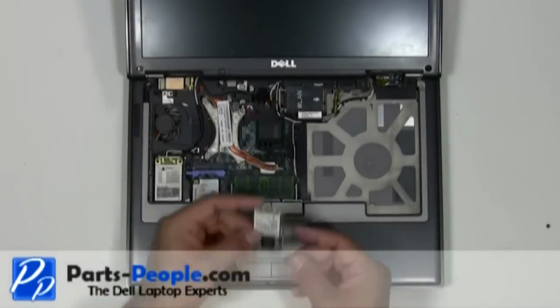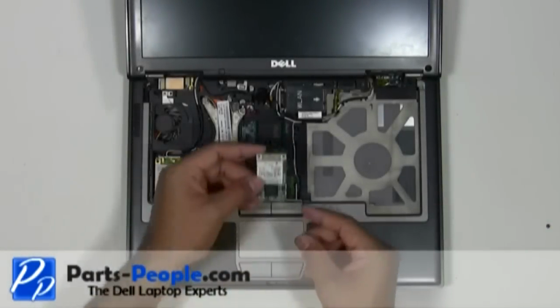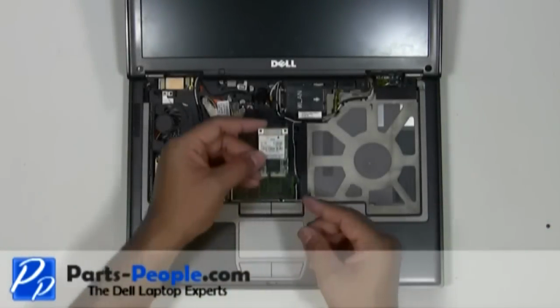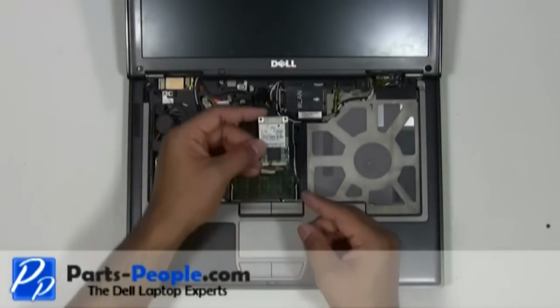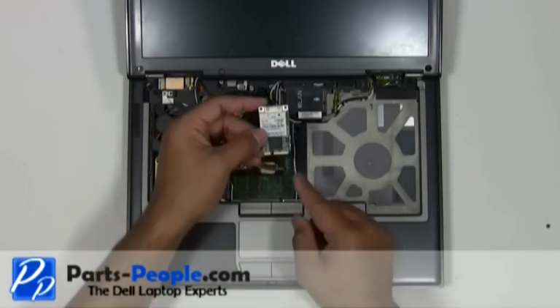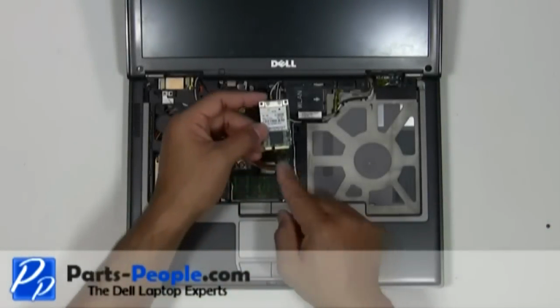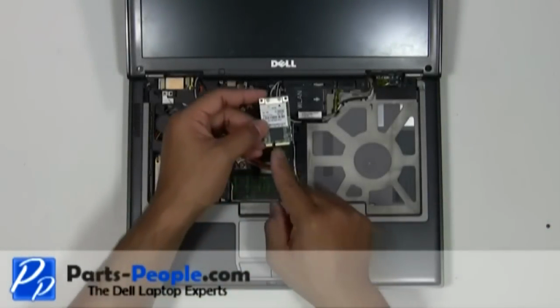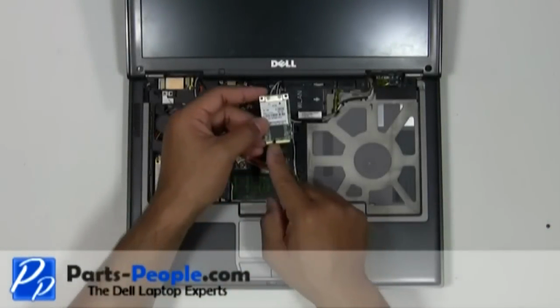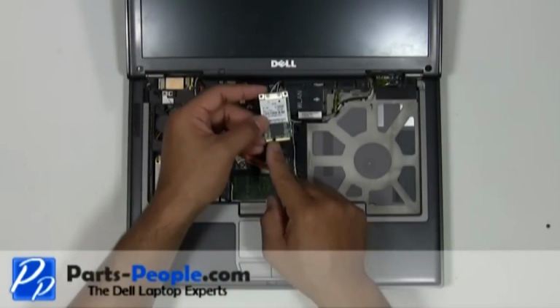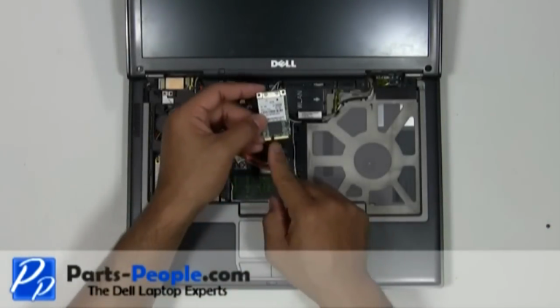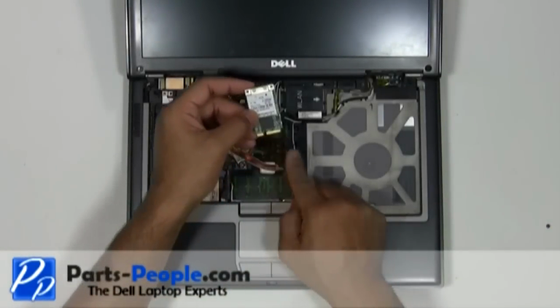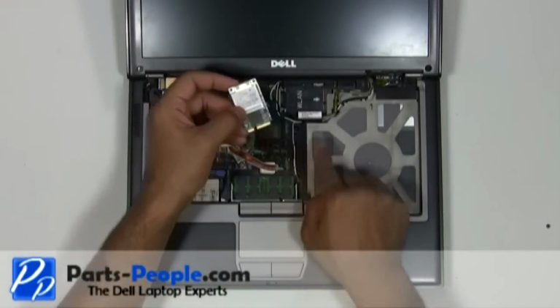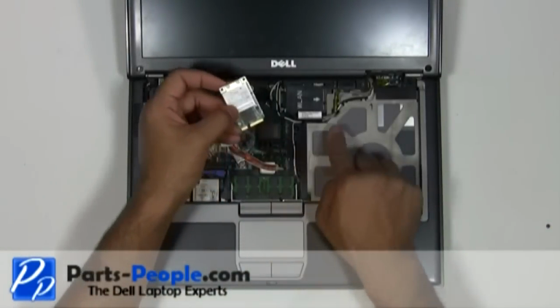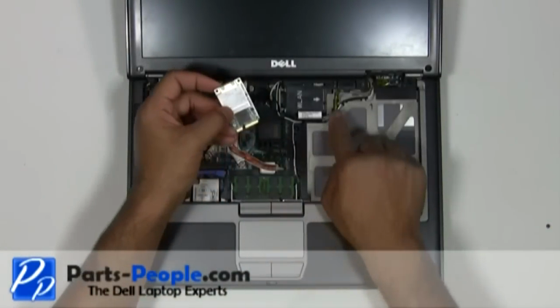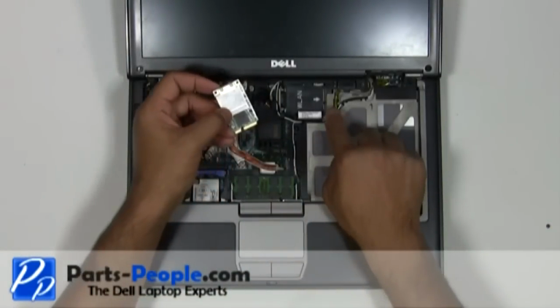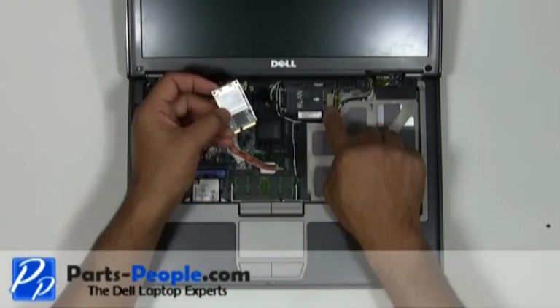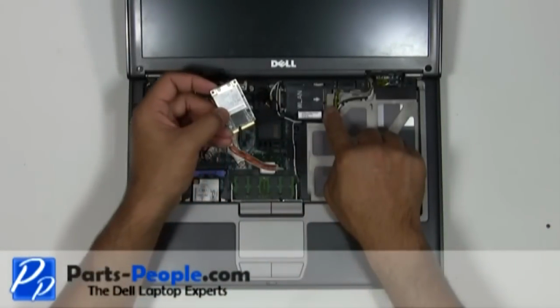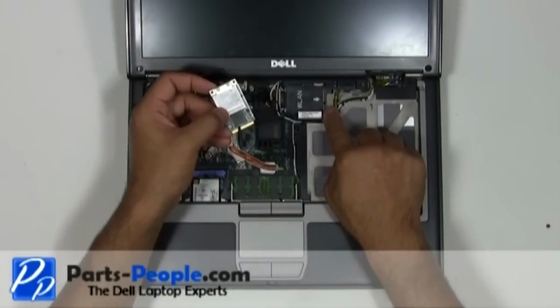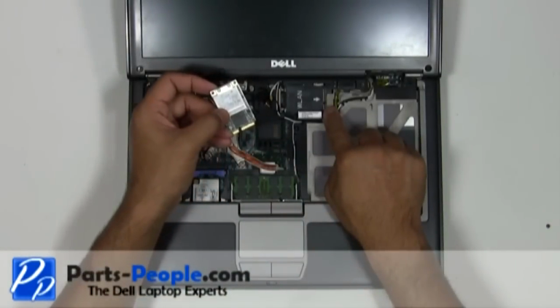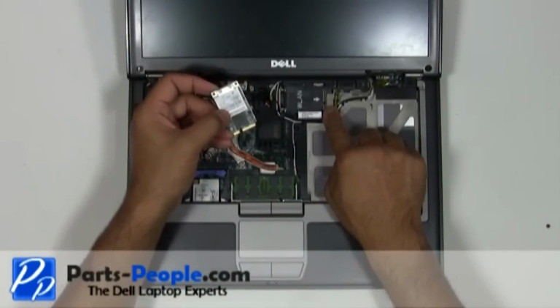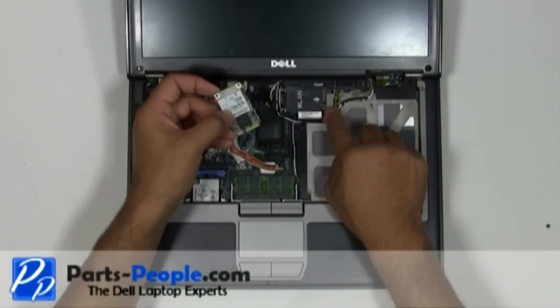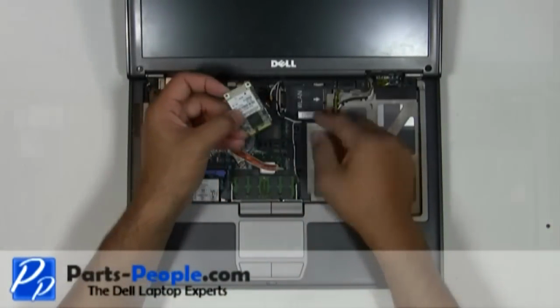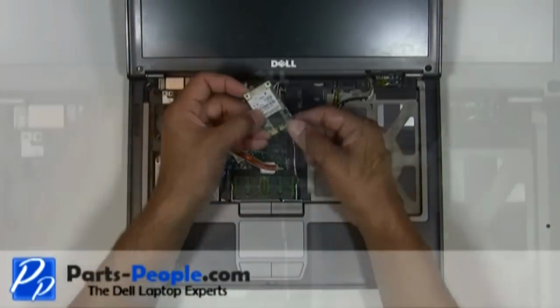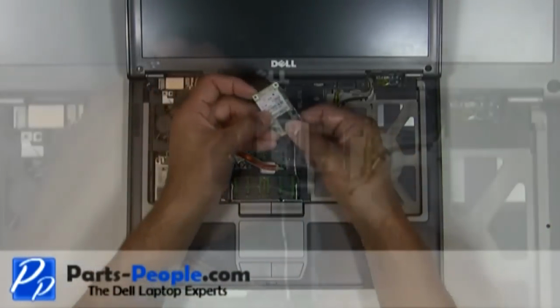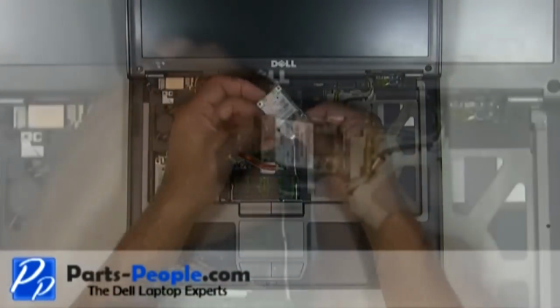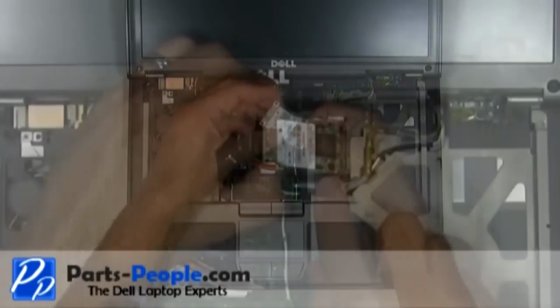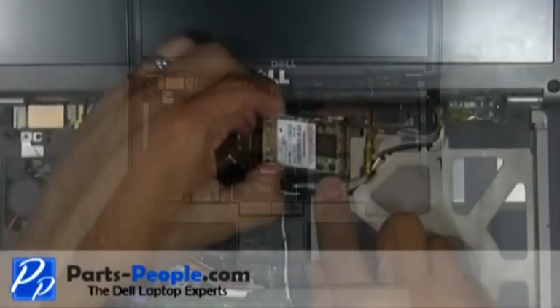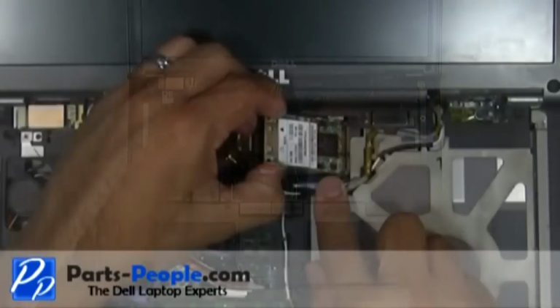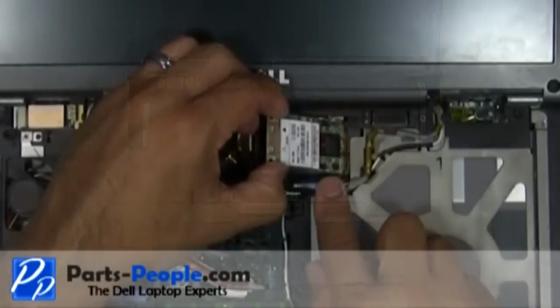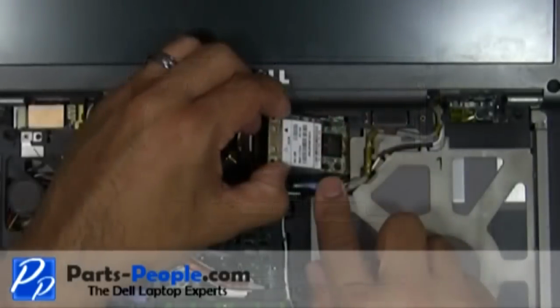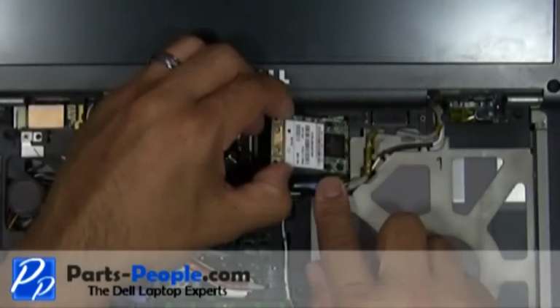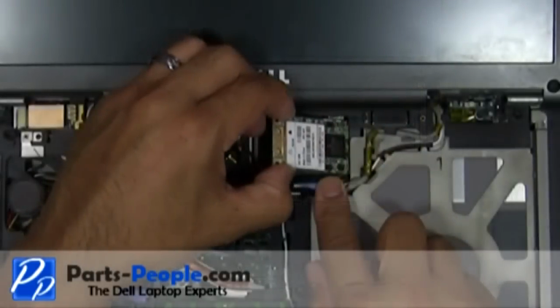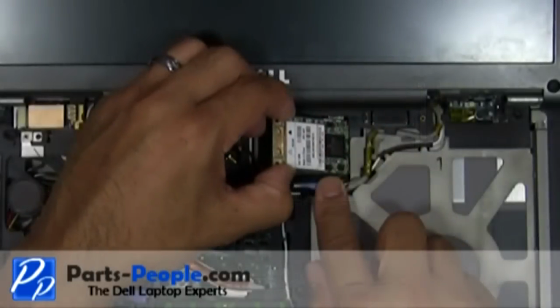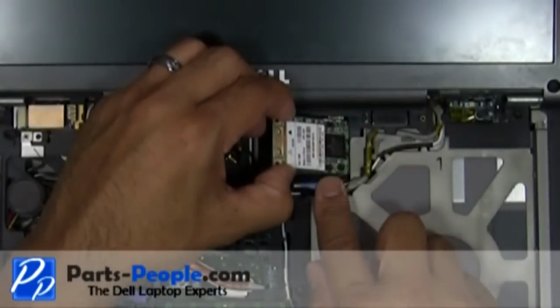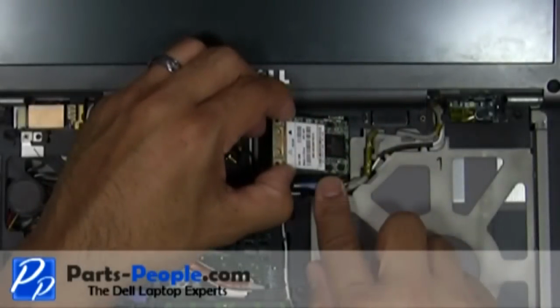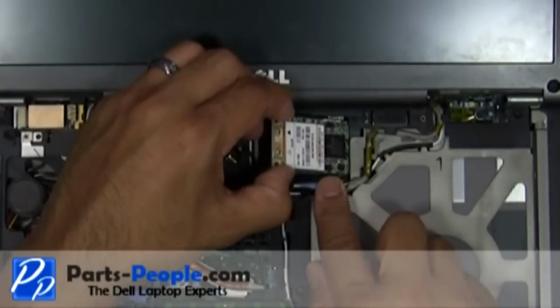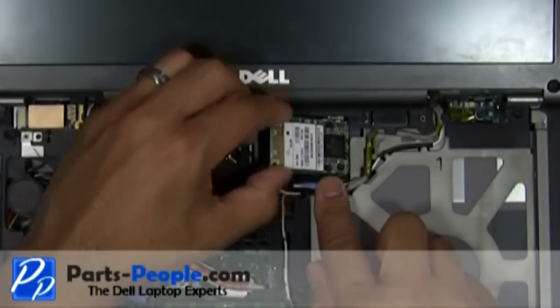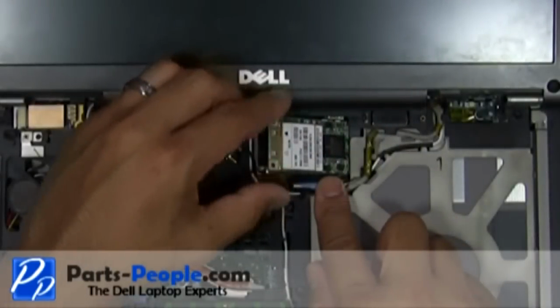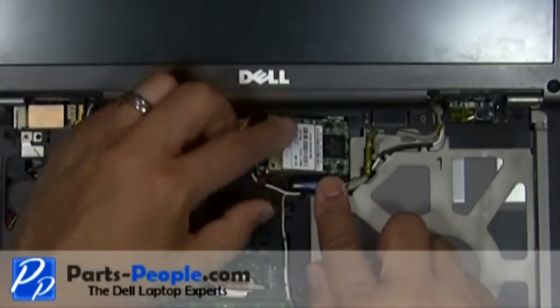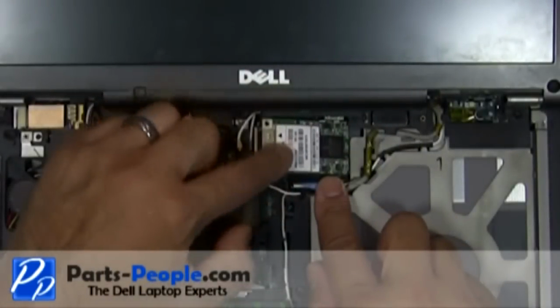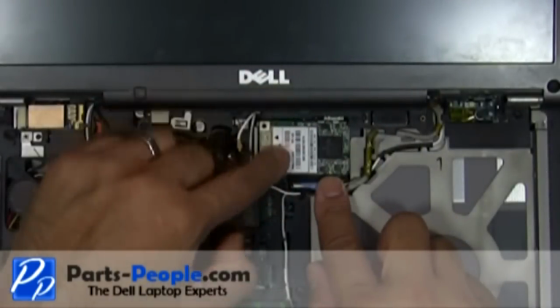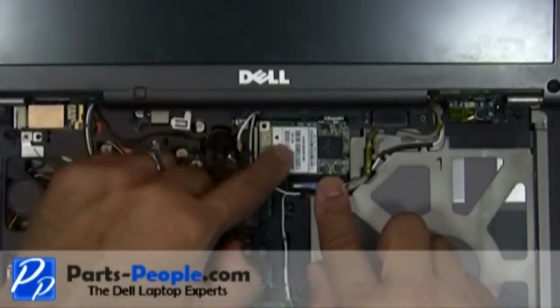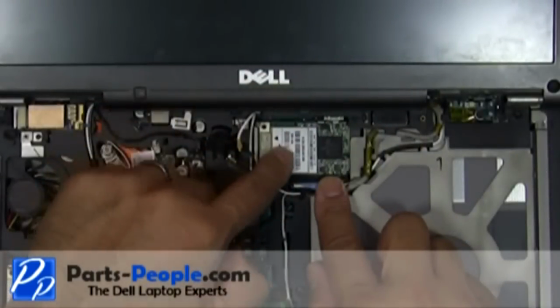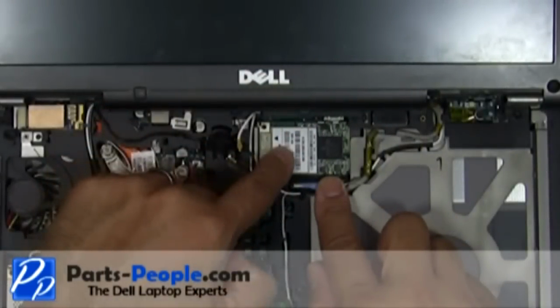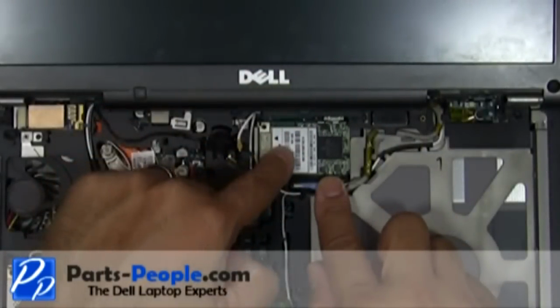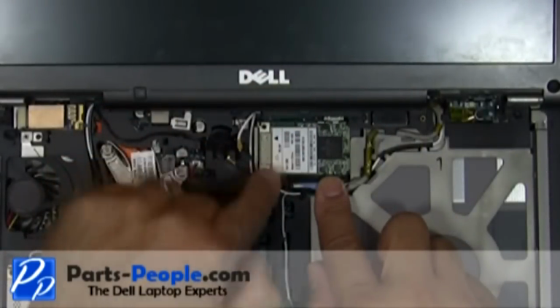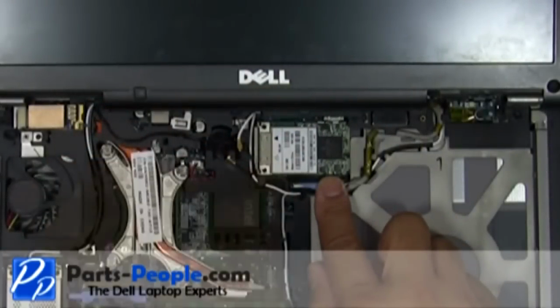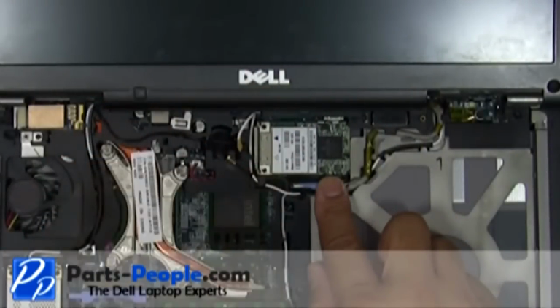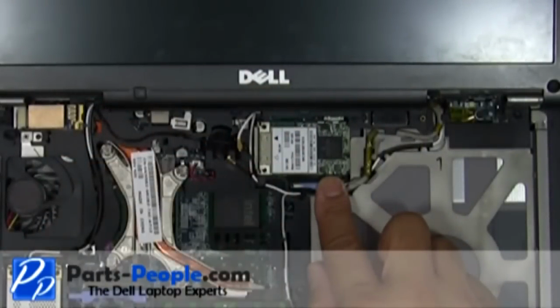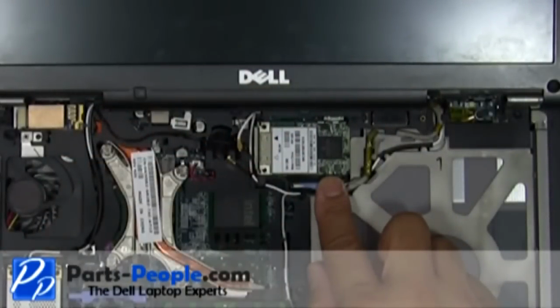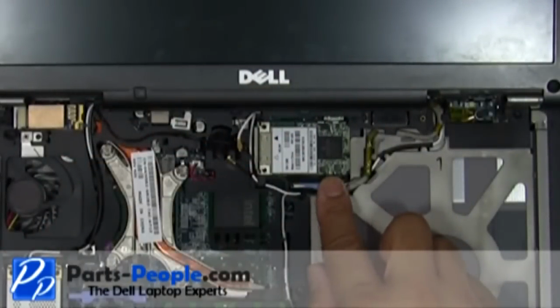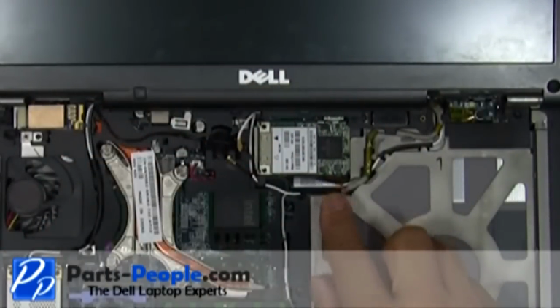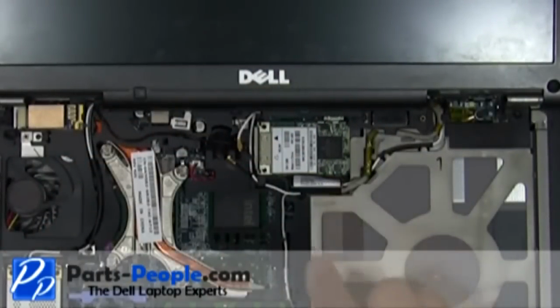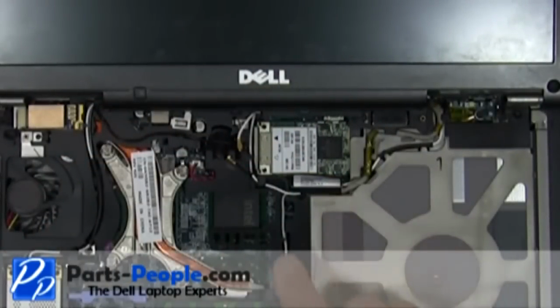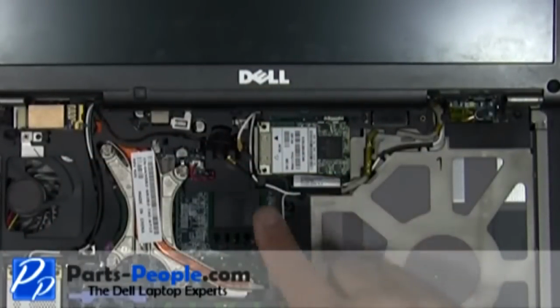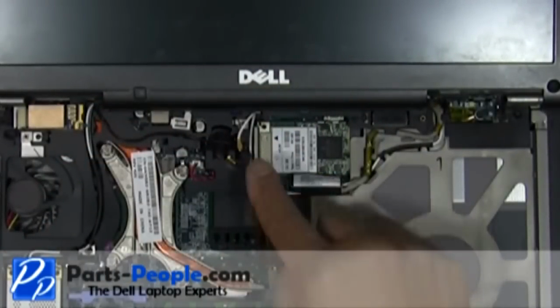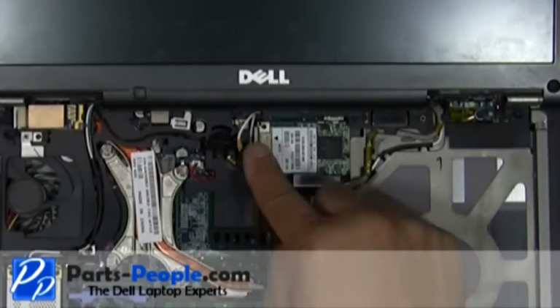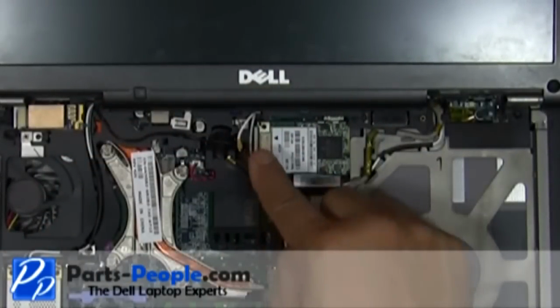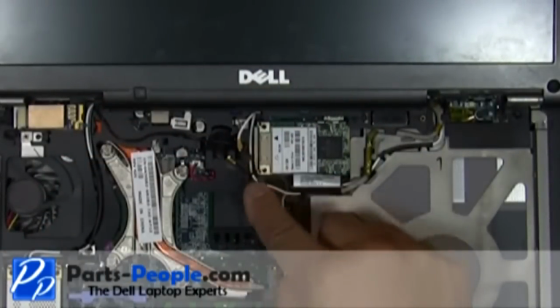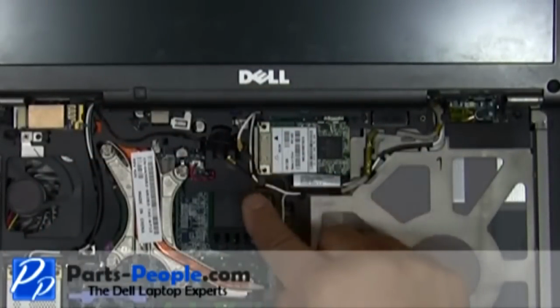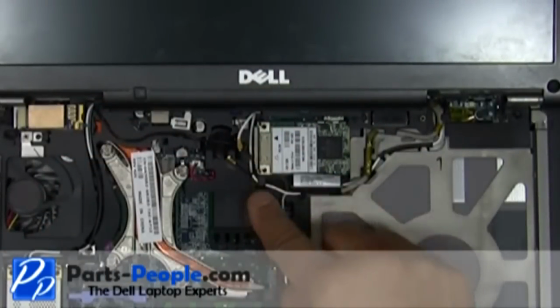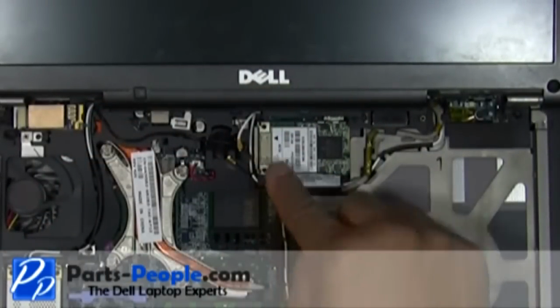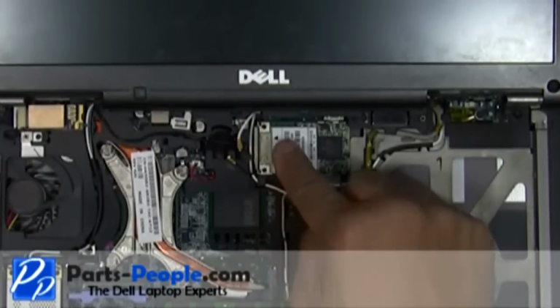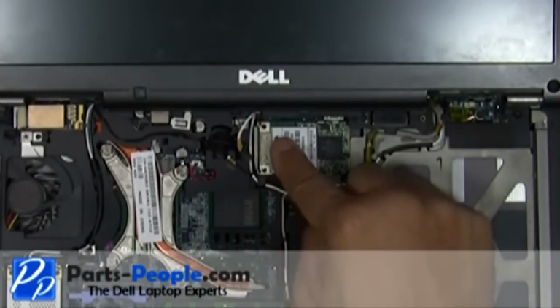Slide the card into the mini PCI slot at a 45 degree angle. Press down until you hear a click, then connect the antenna cables.